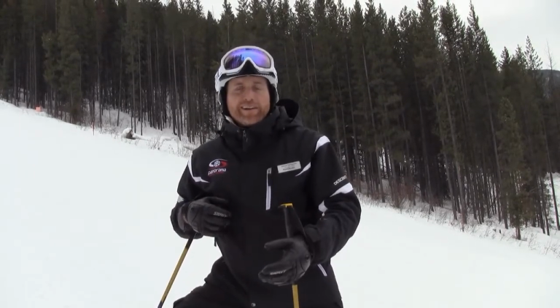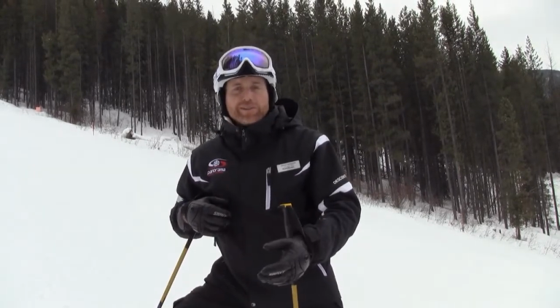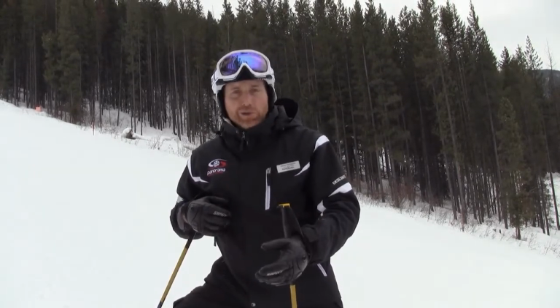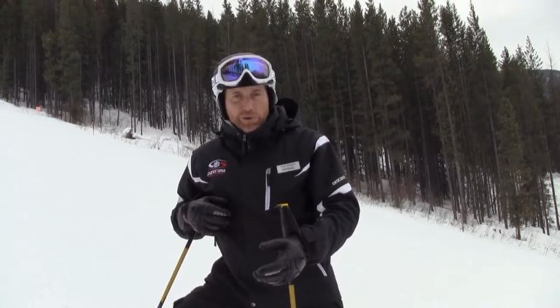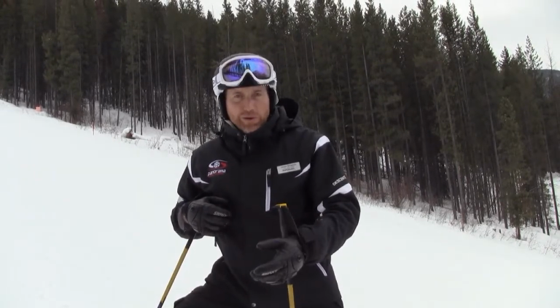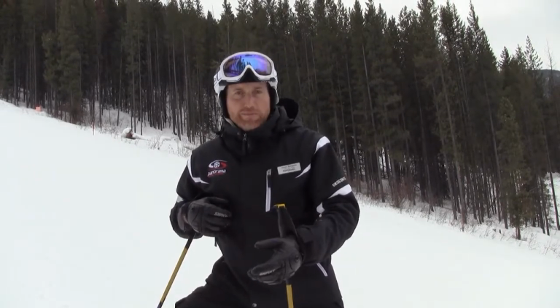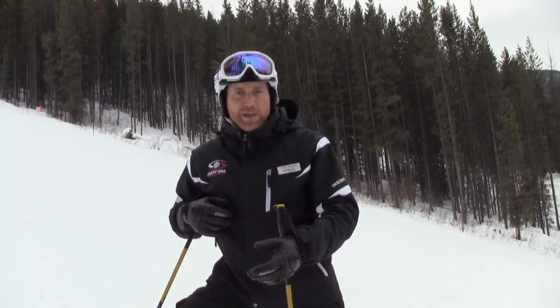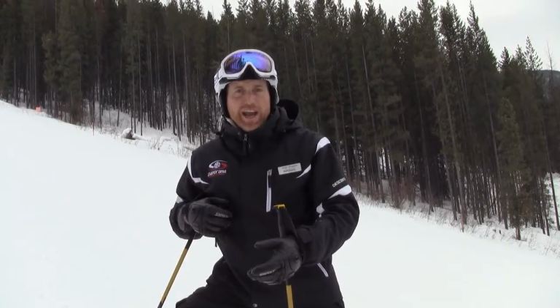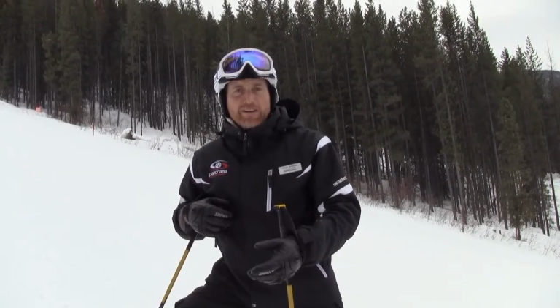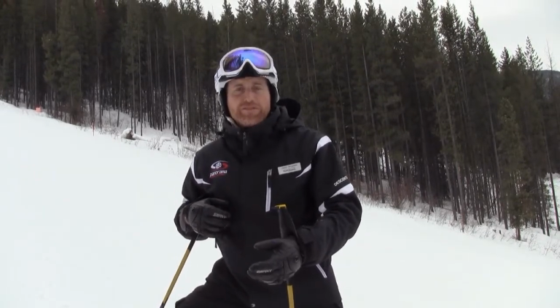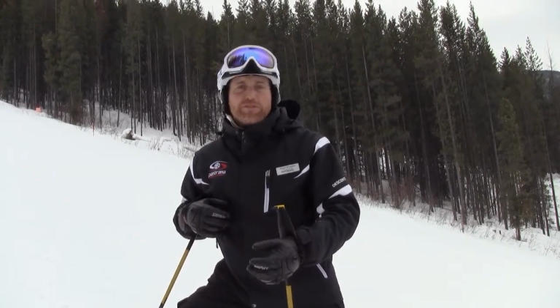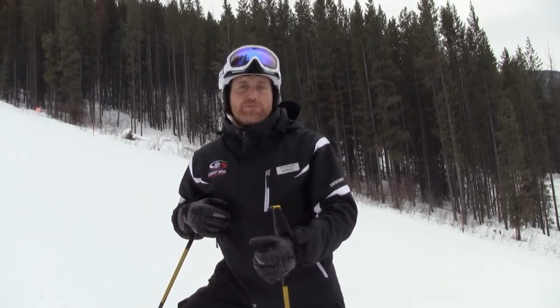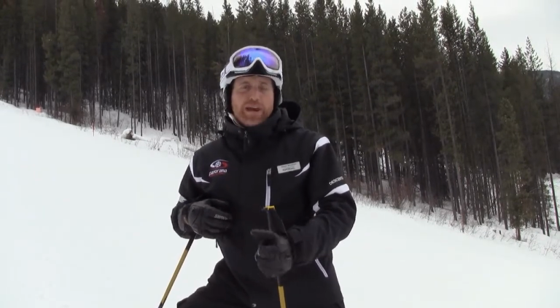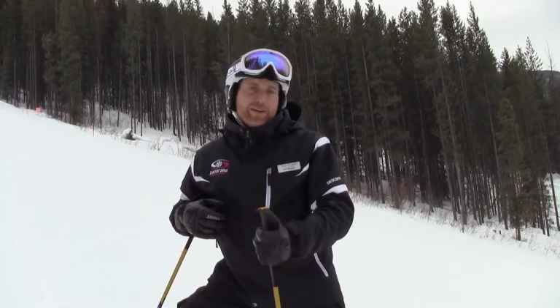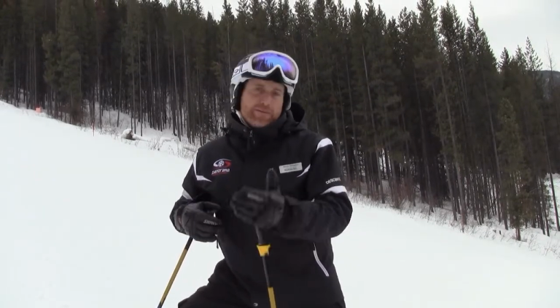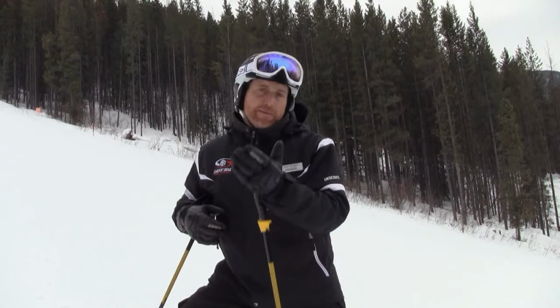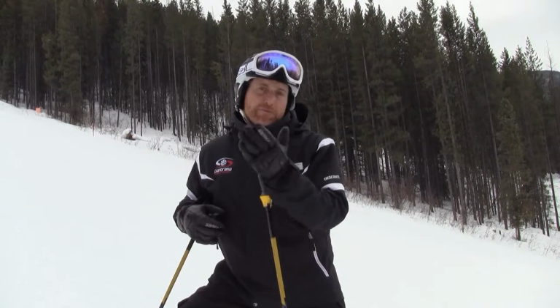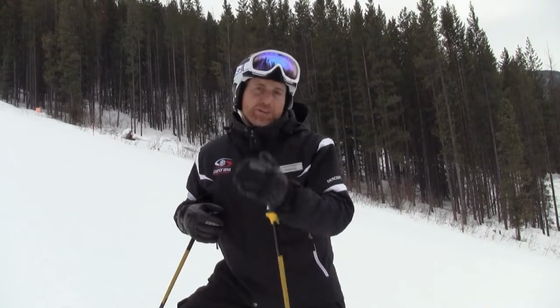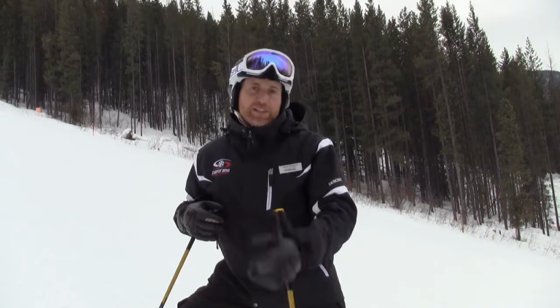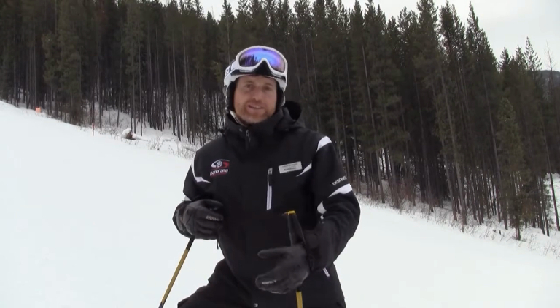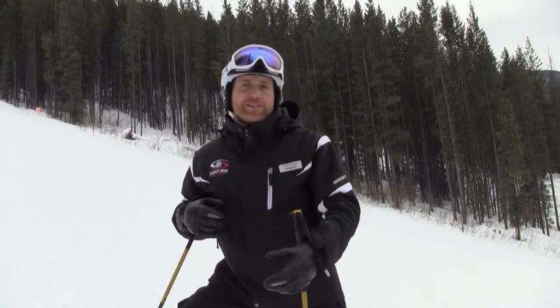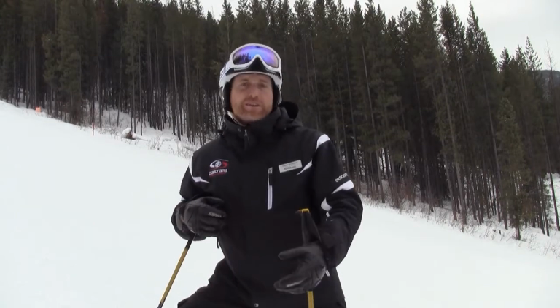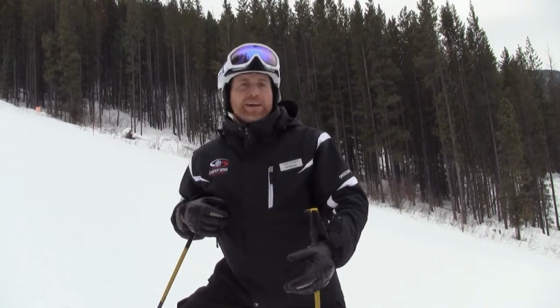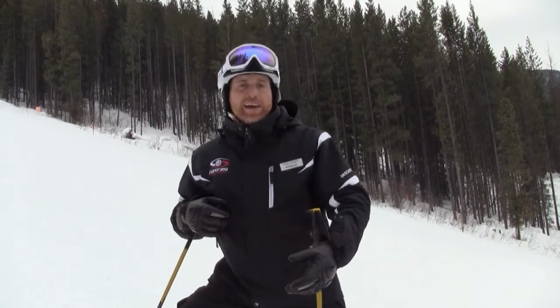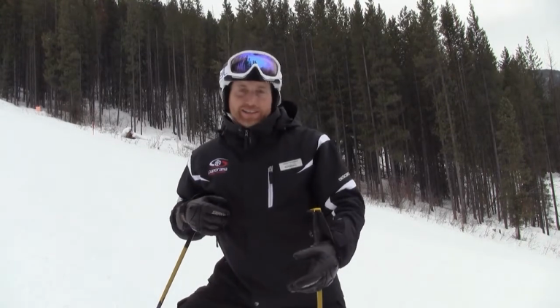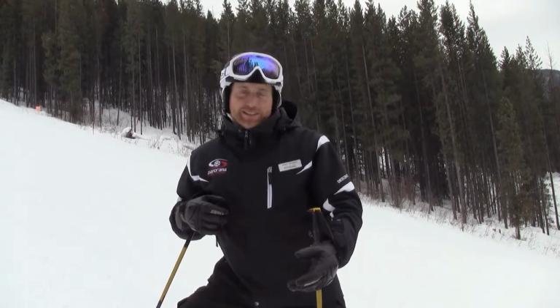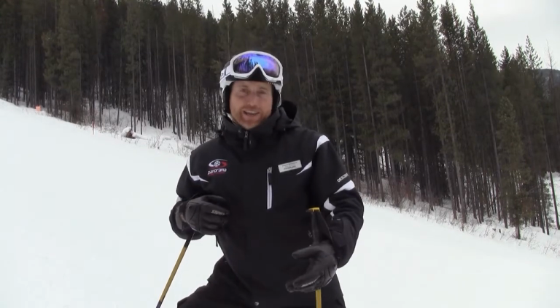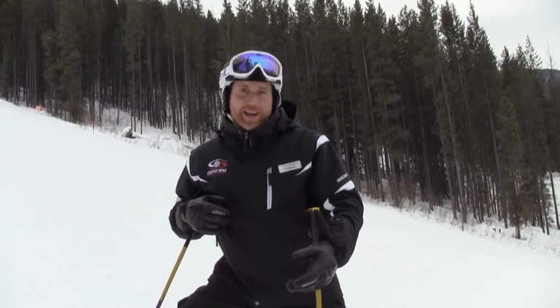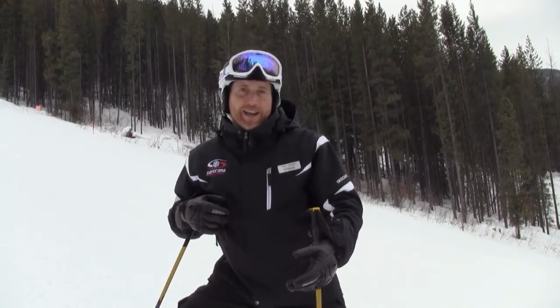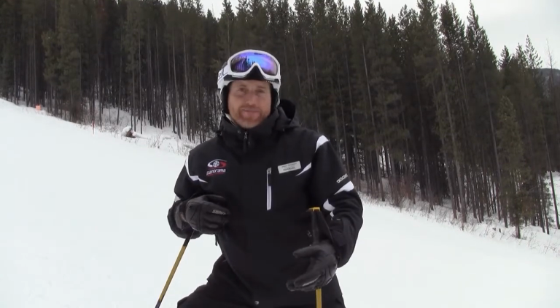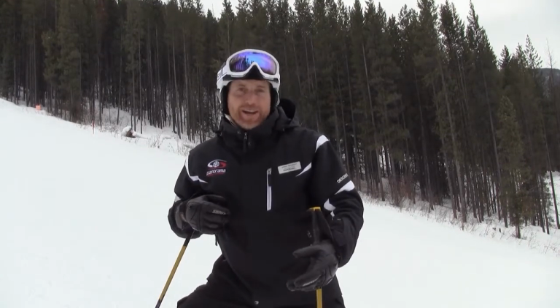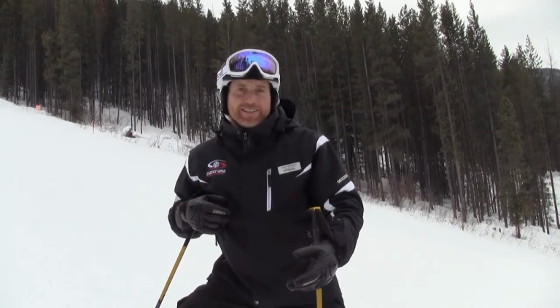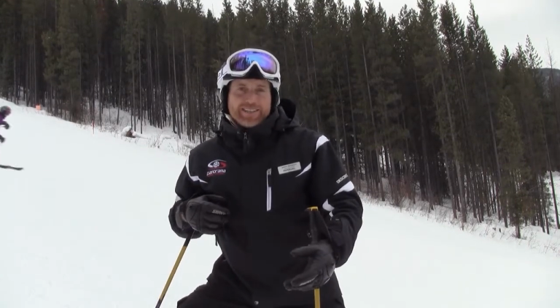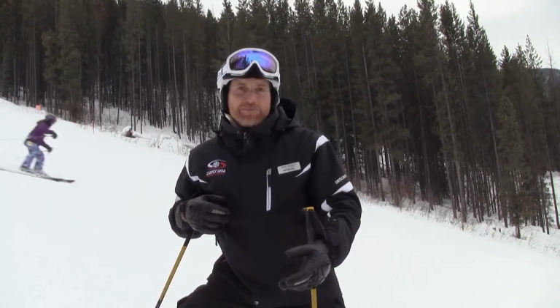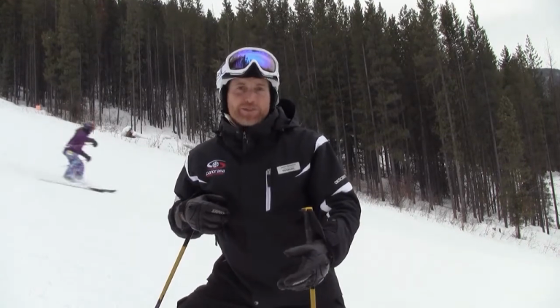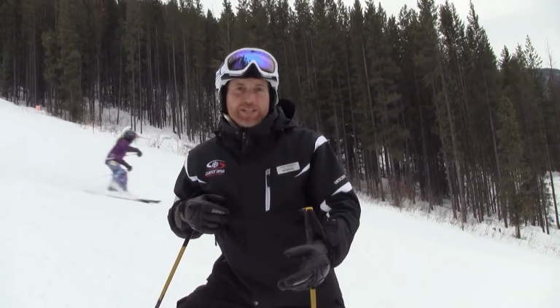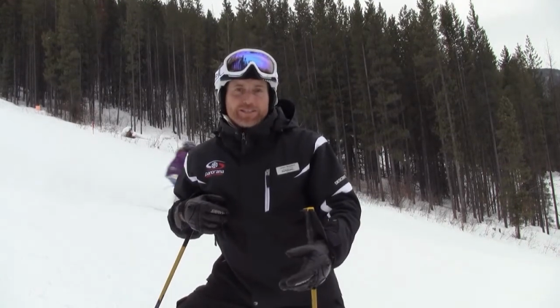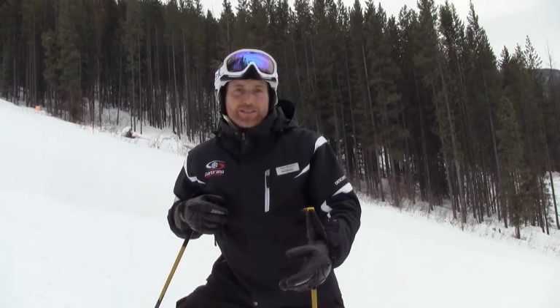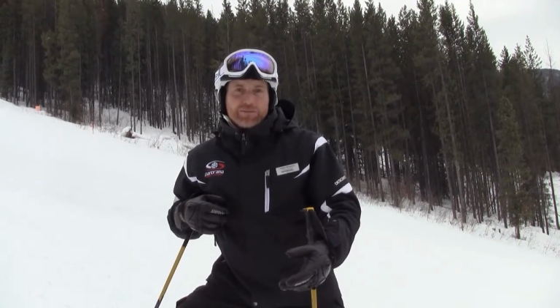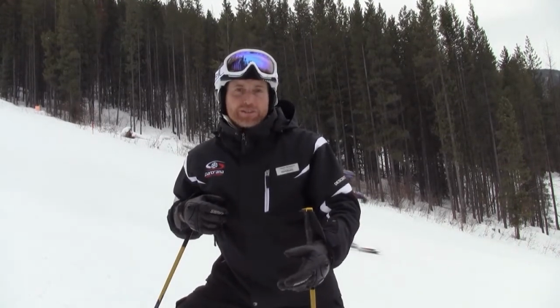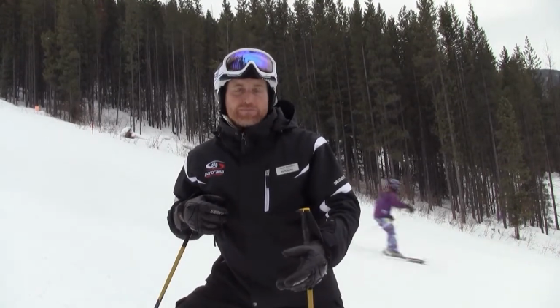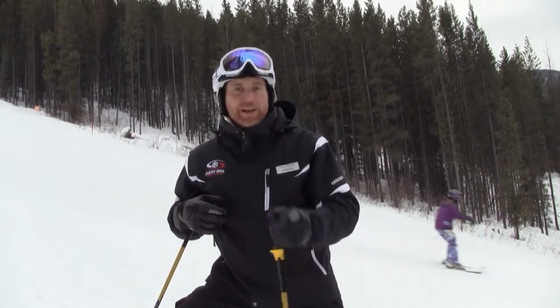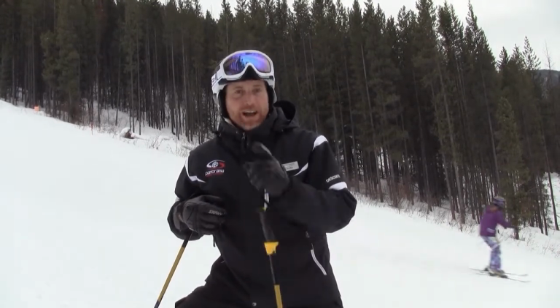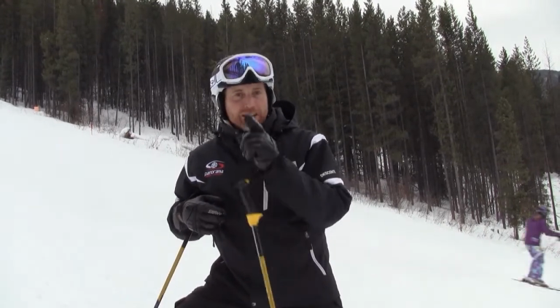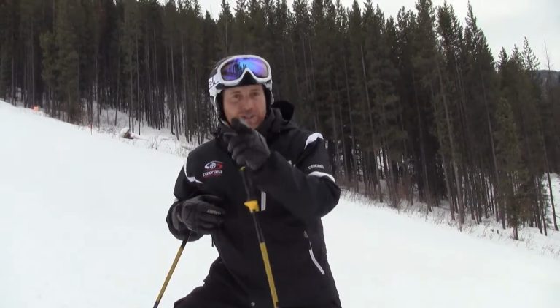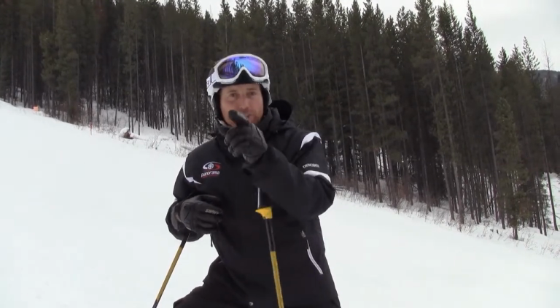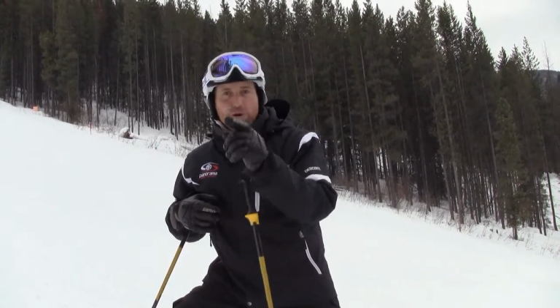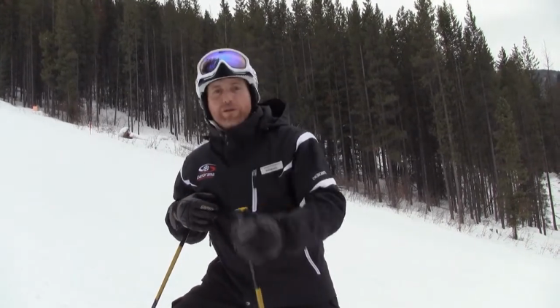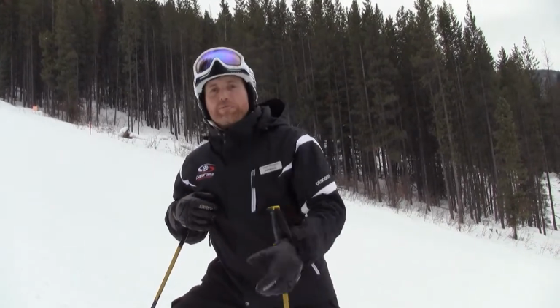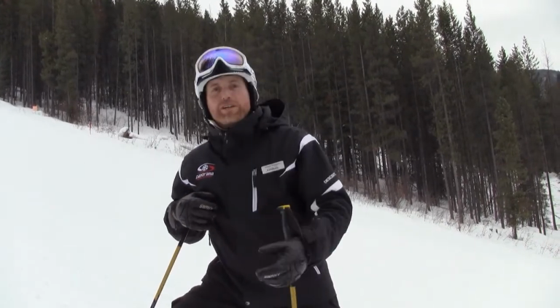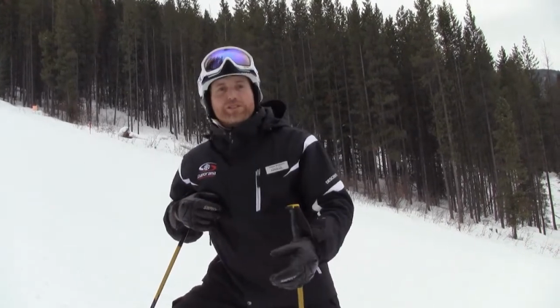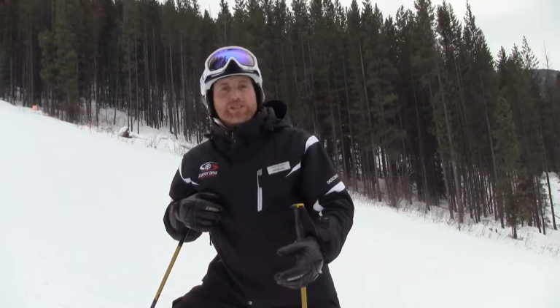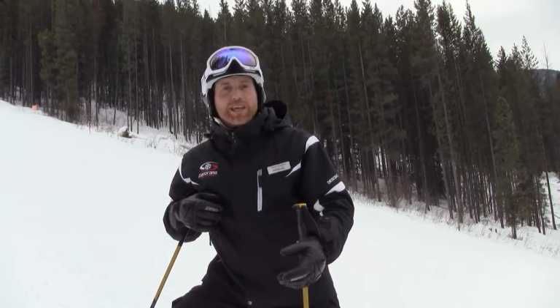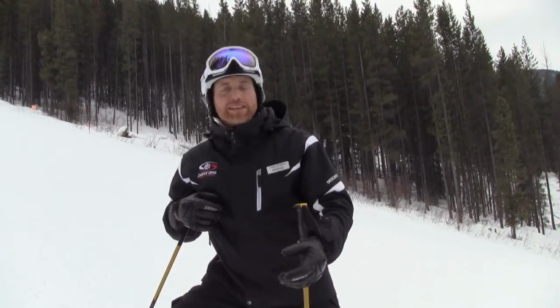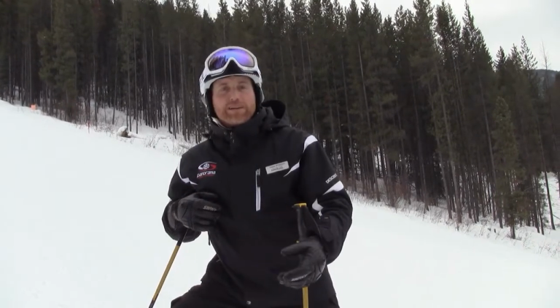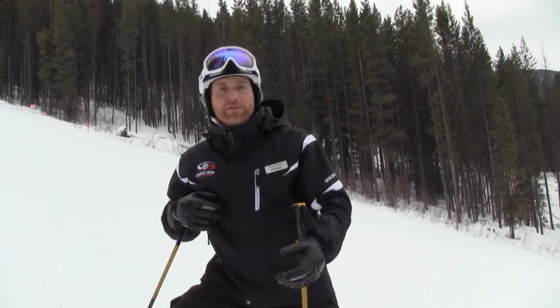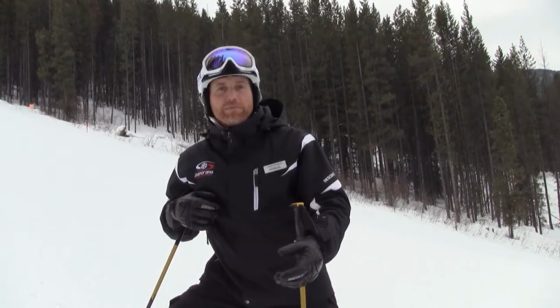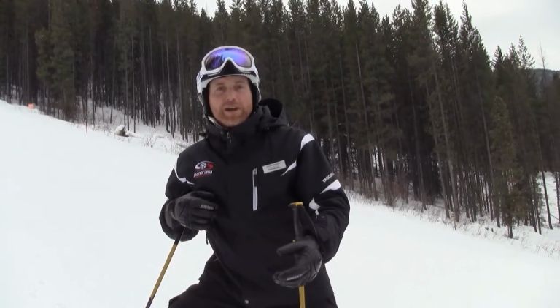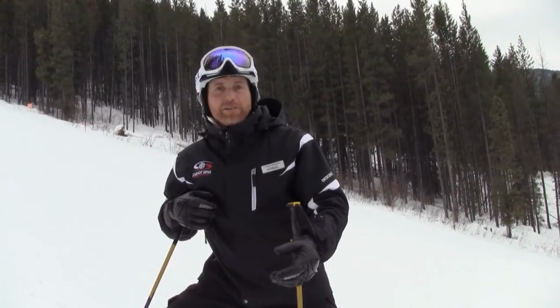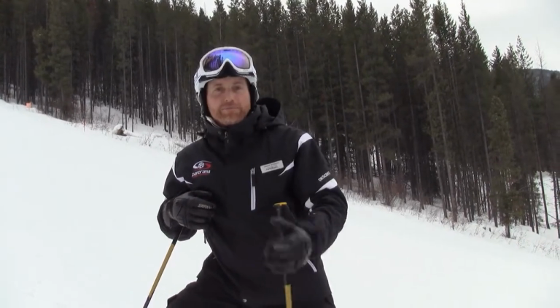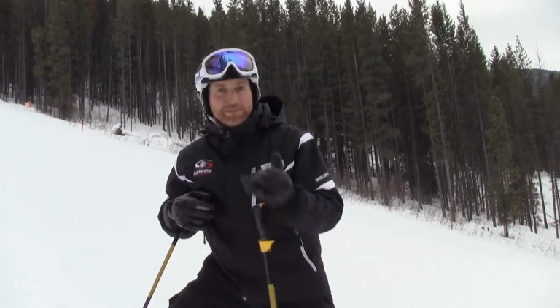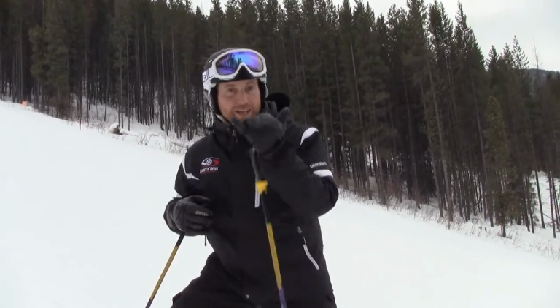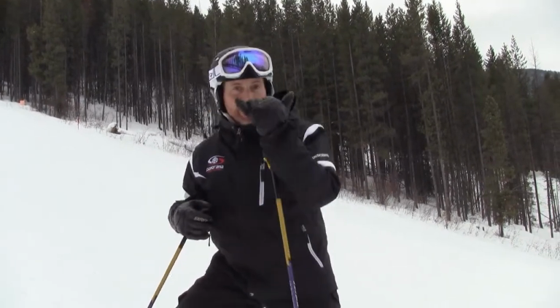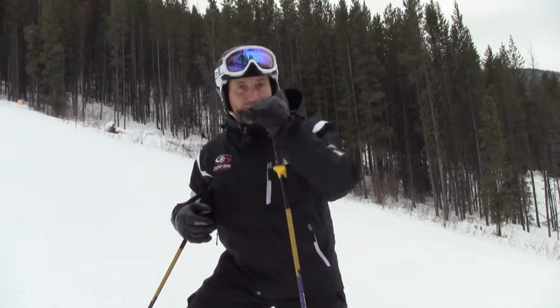On behalf of Panorama Mountain Village and Ski Canada Magazine, I'm Jason Simpson. I certainly hope that makes your skiing a little bit better. Take care.